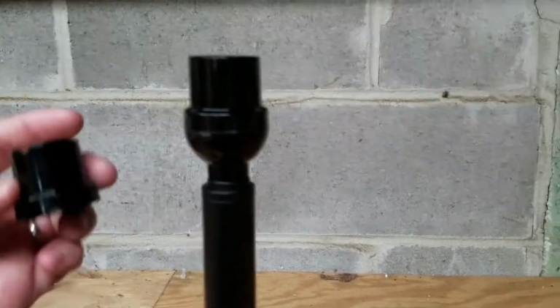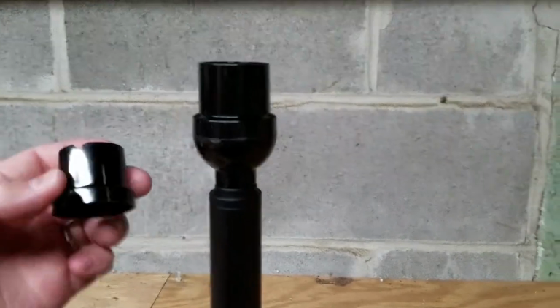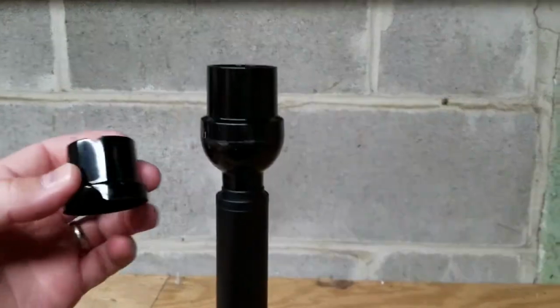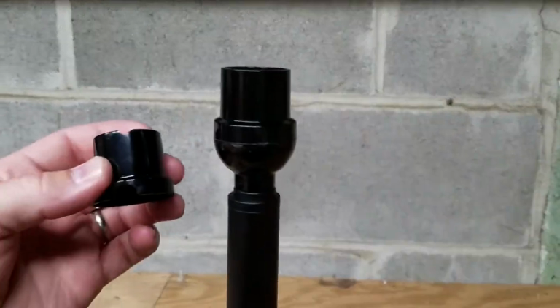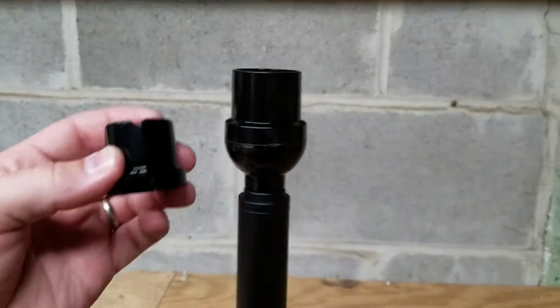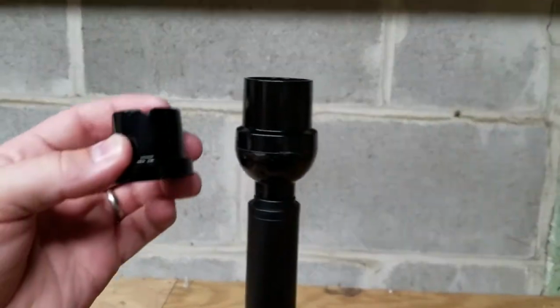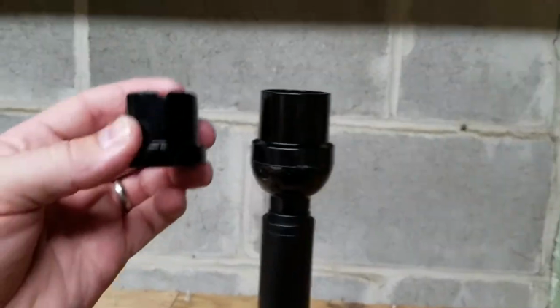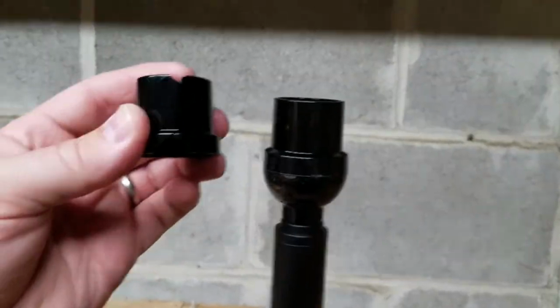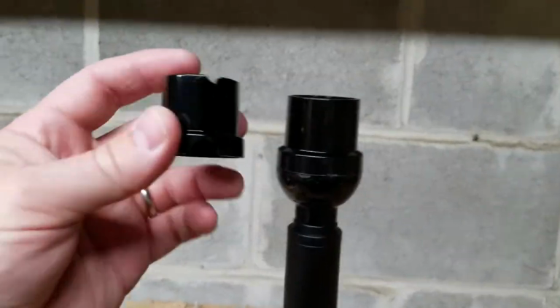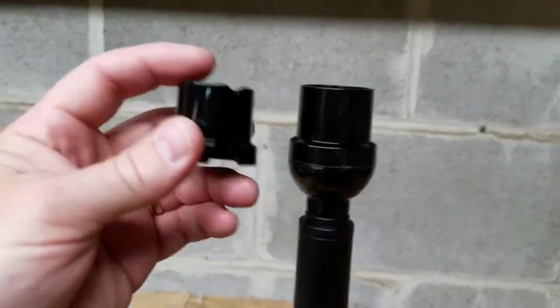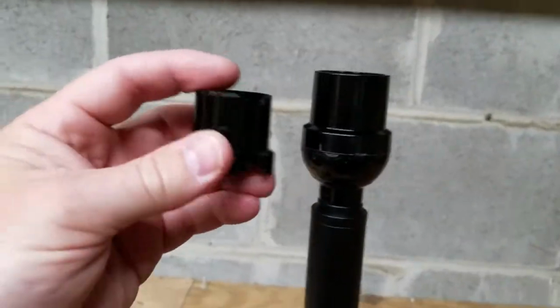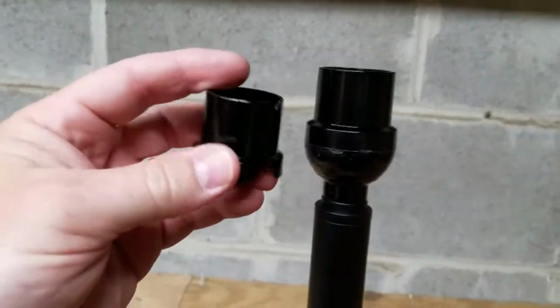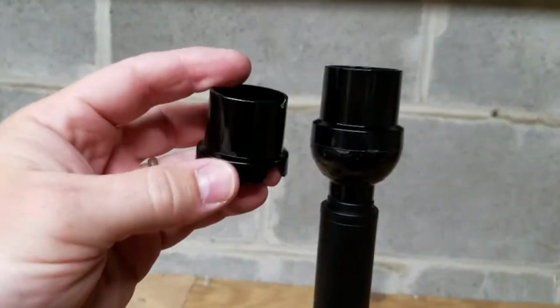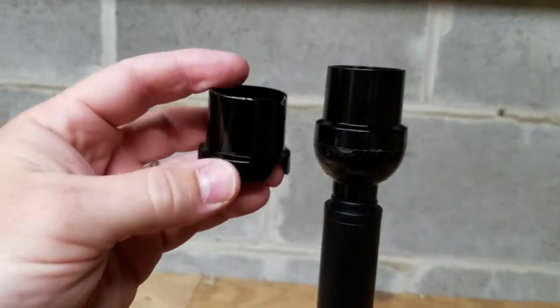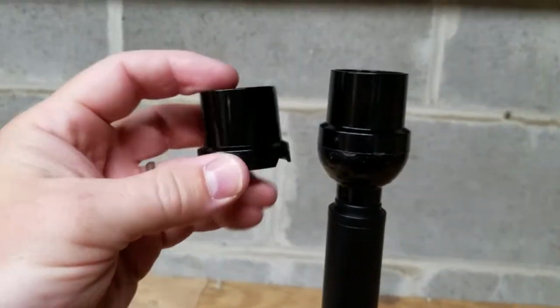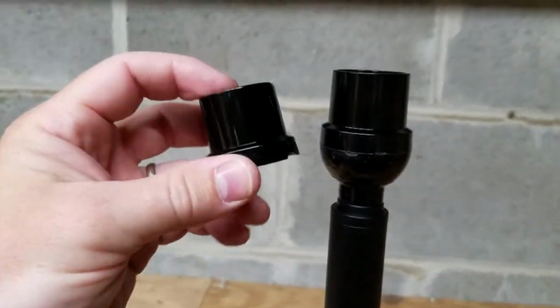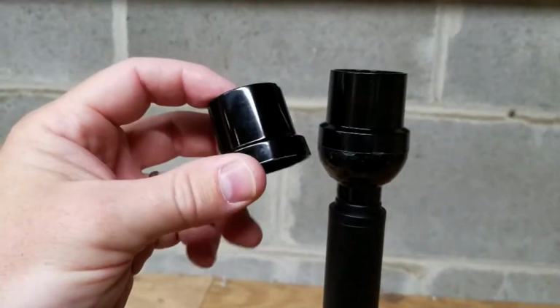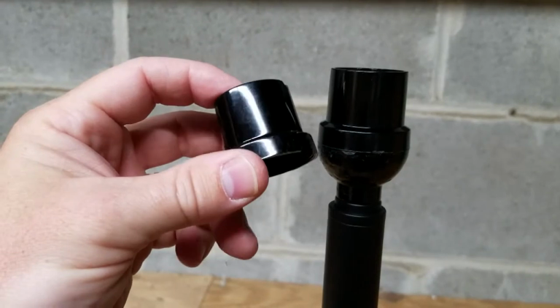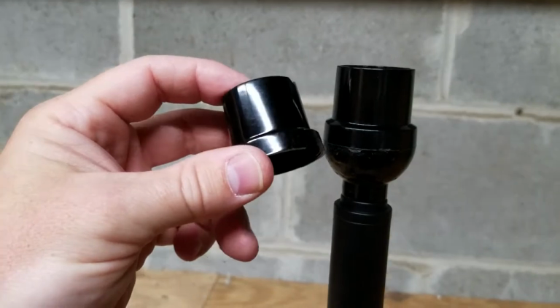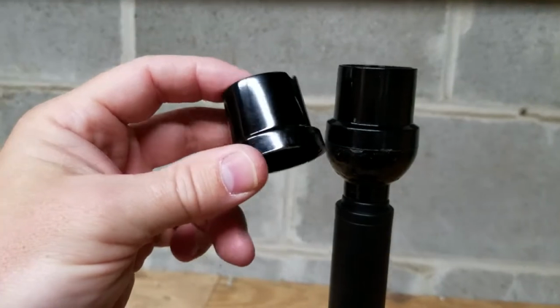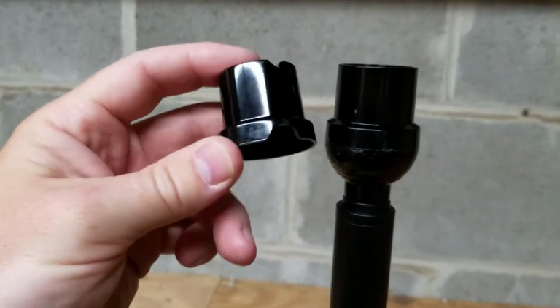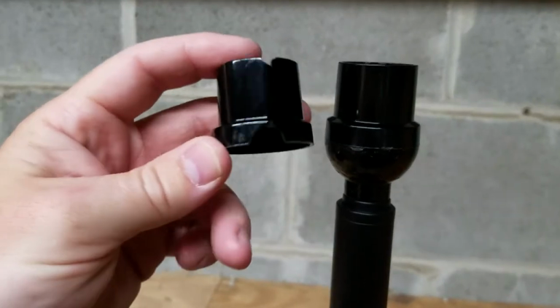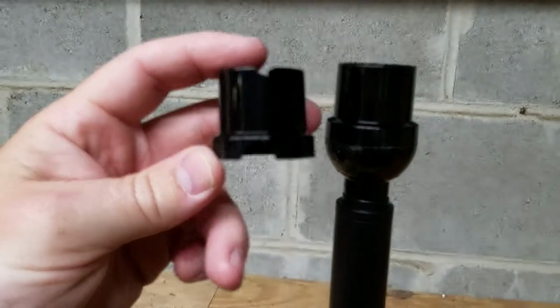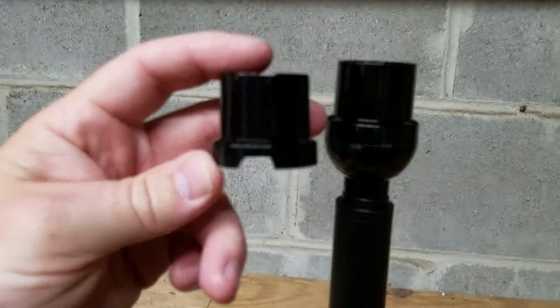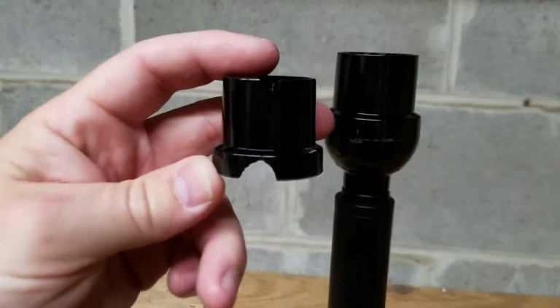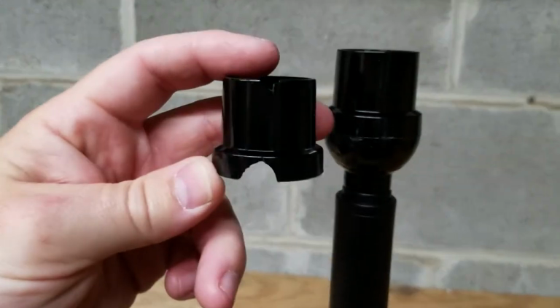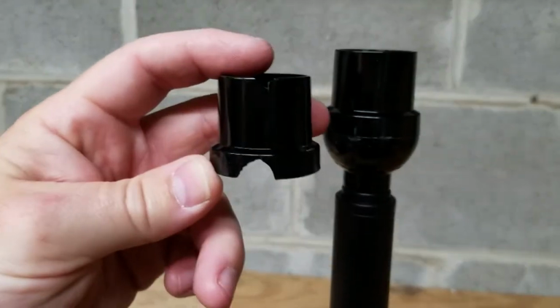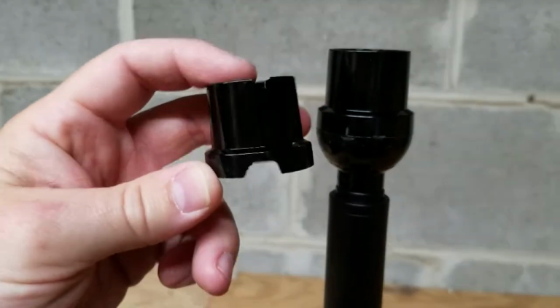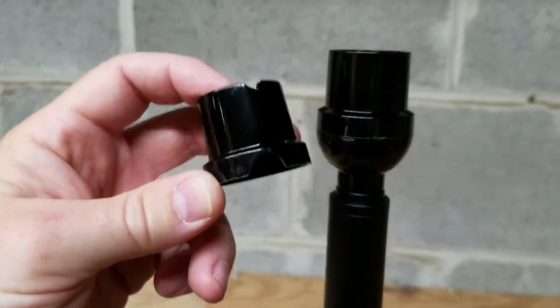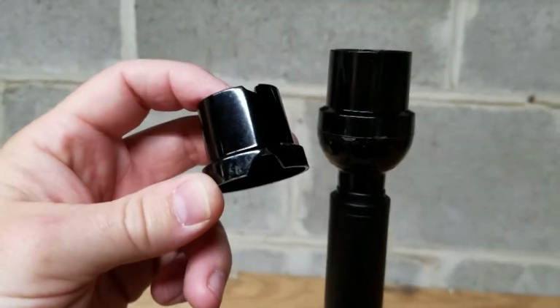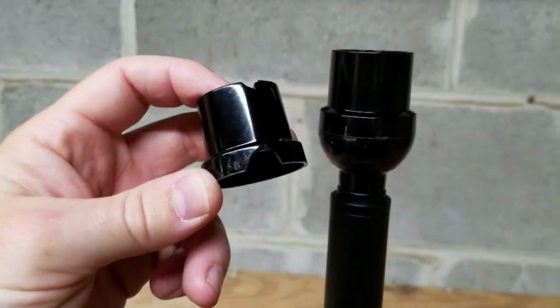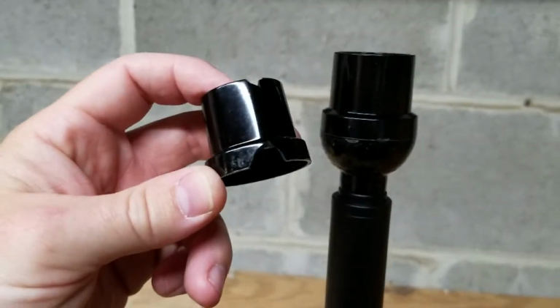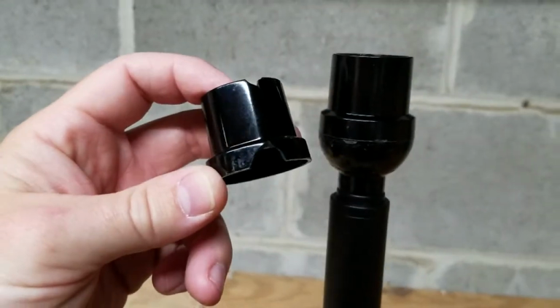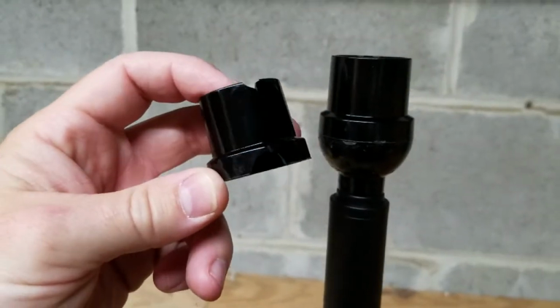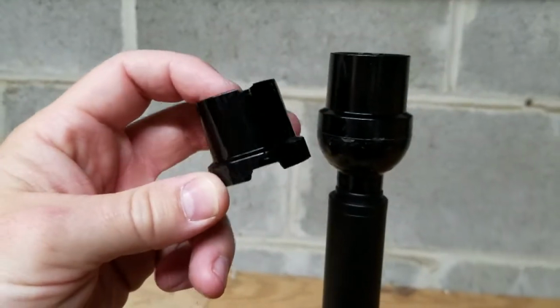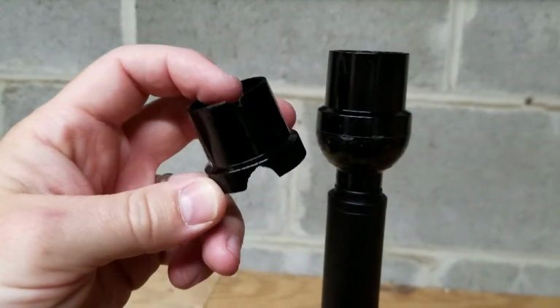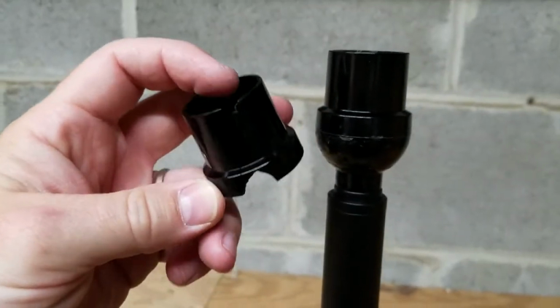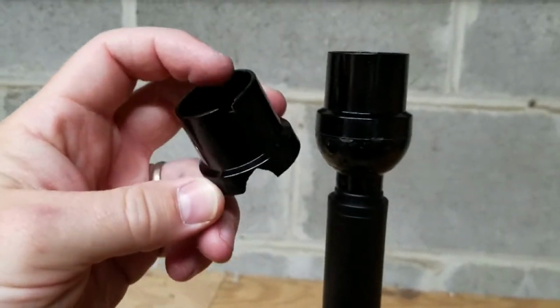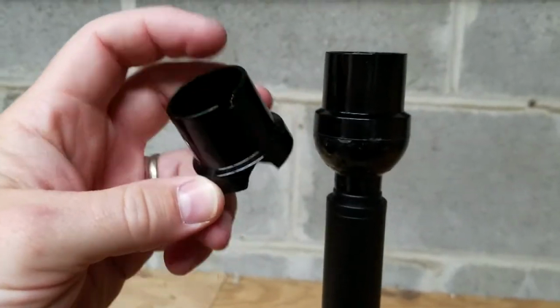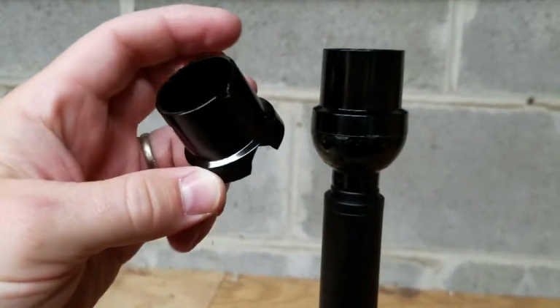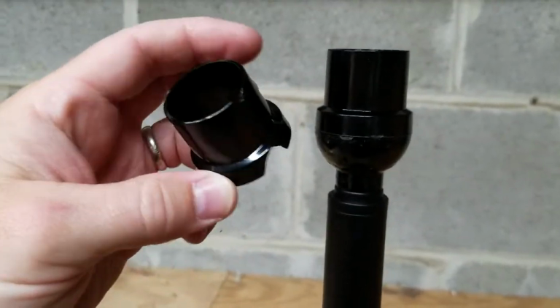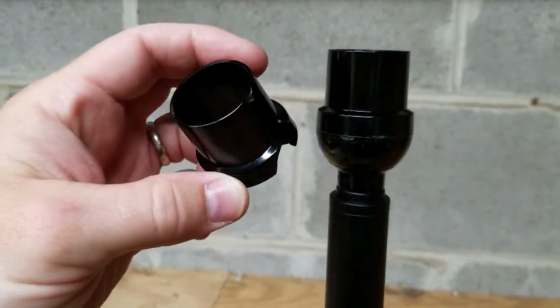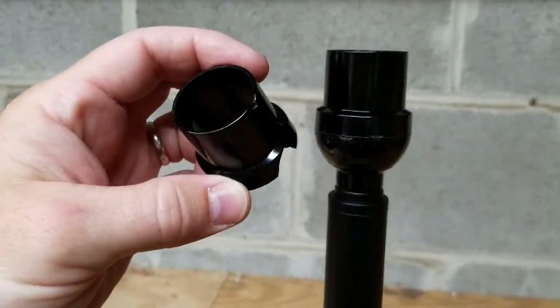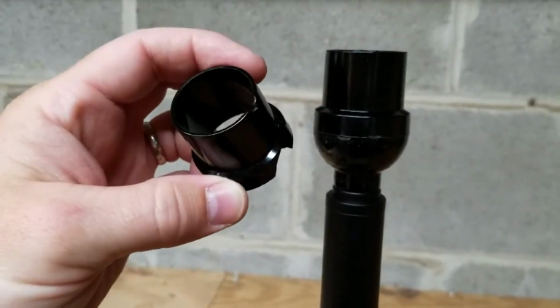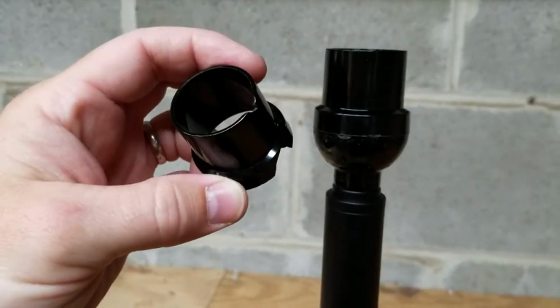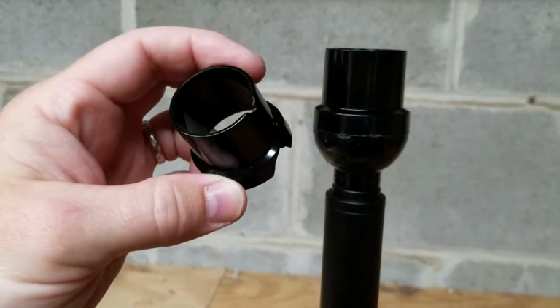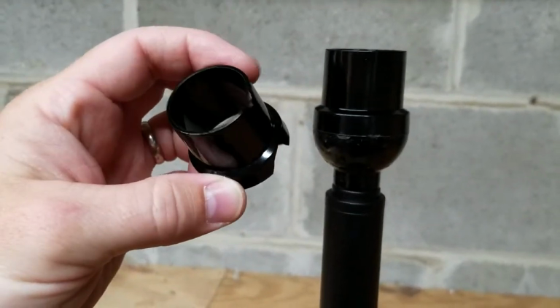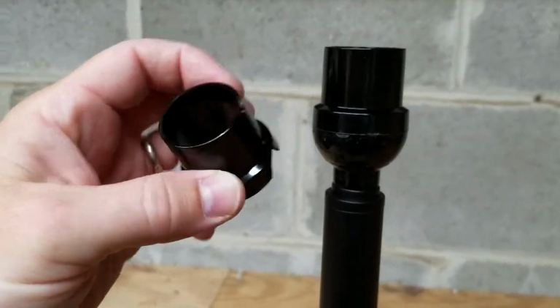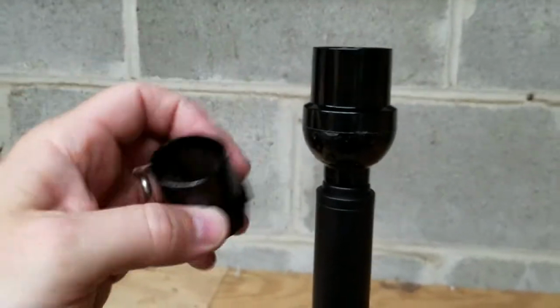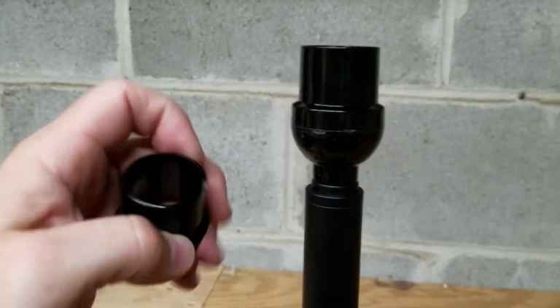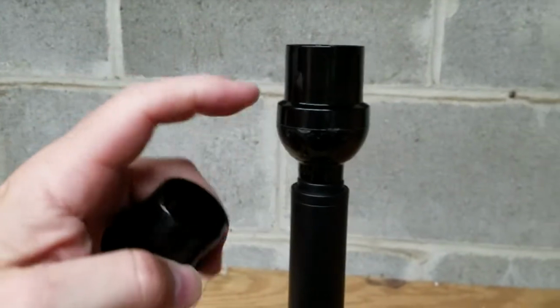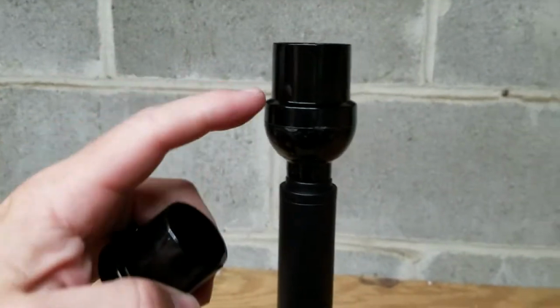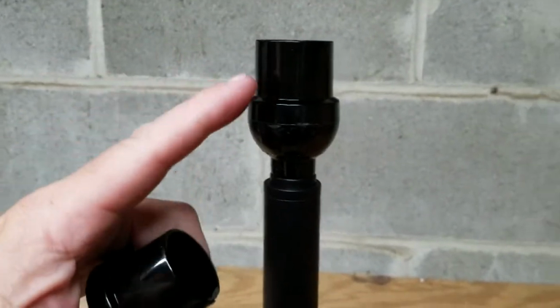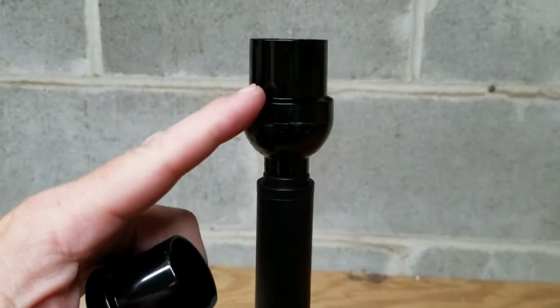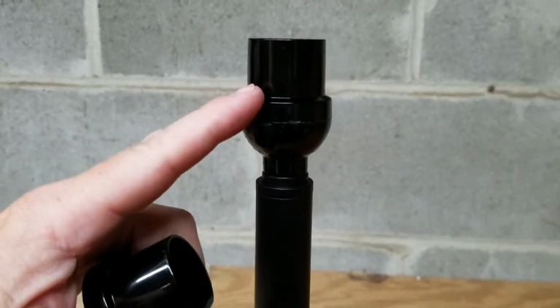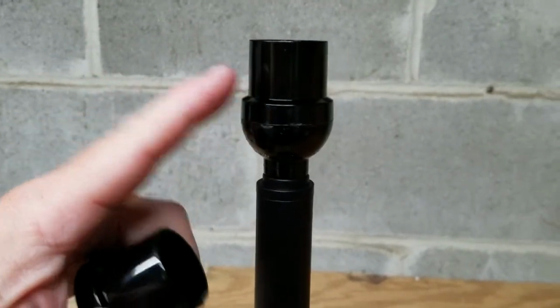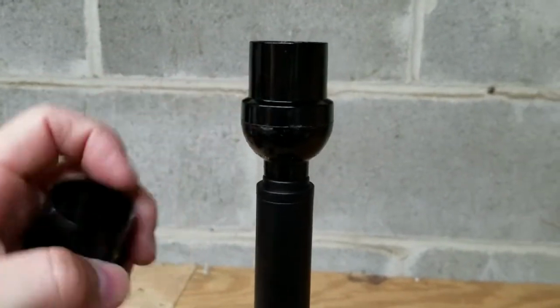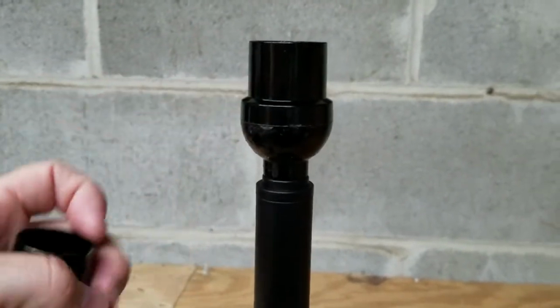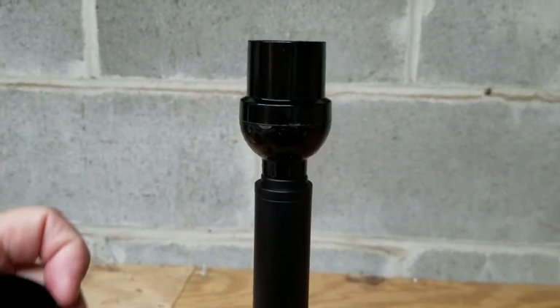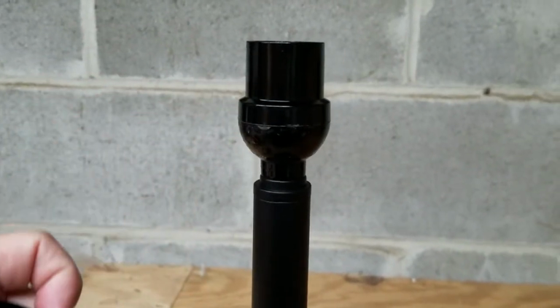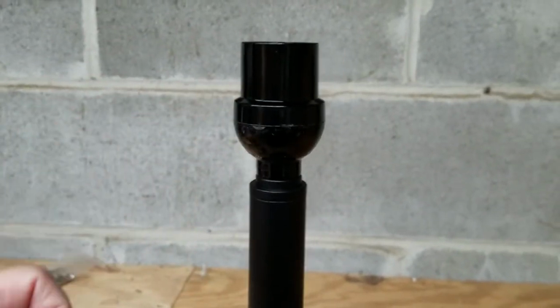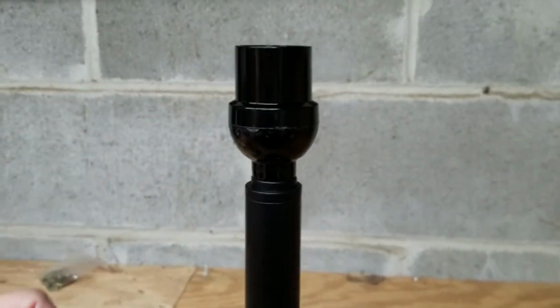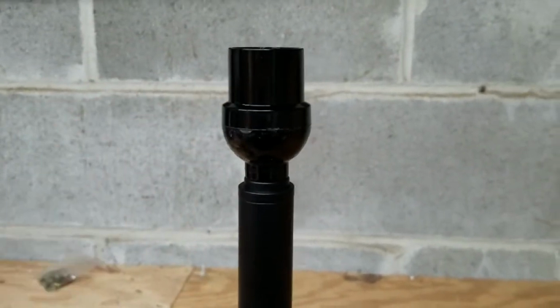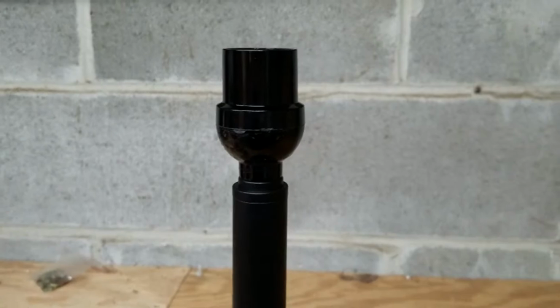And there you go — no more dangerous broken cracked lamp socket. It looks good as new.